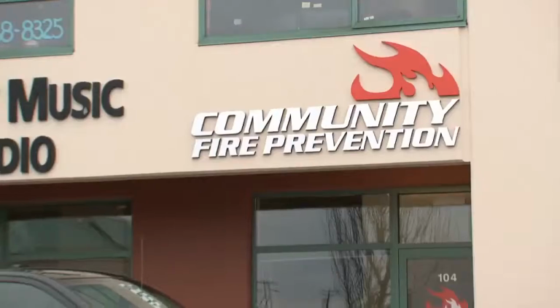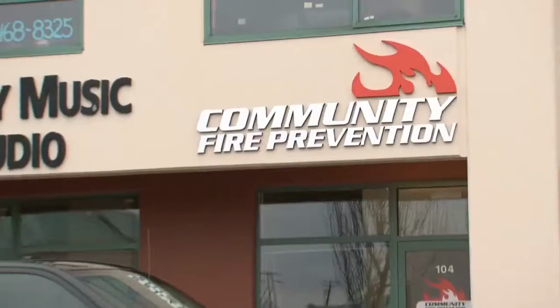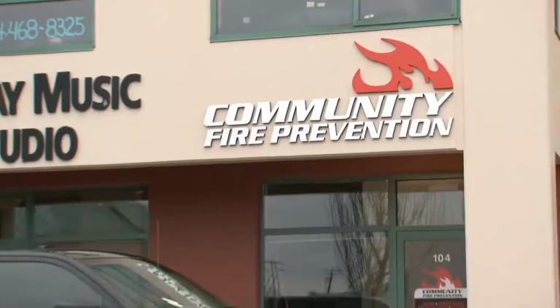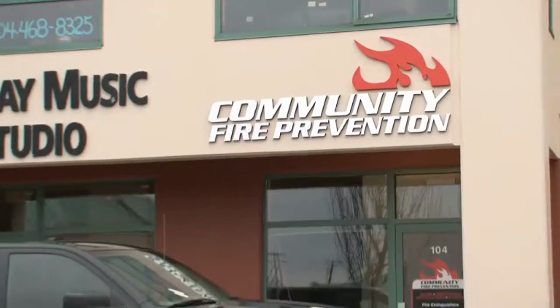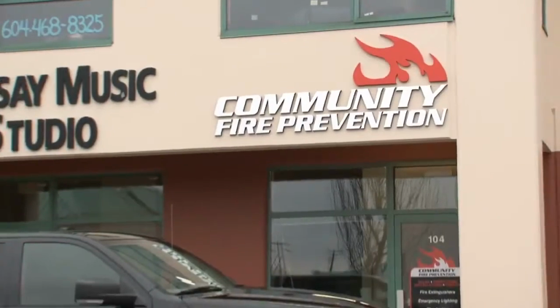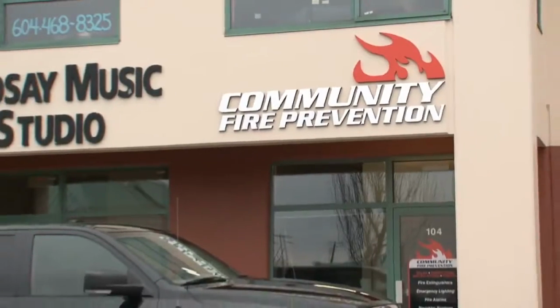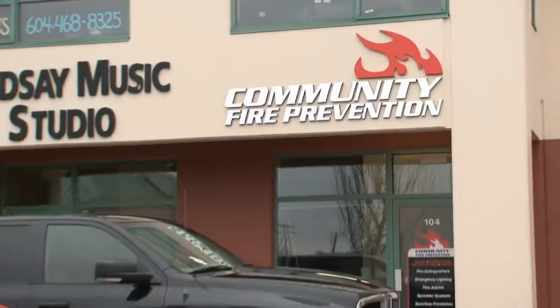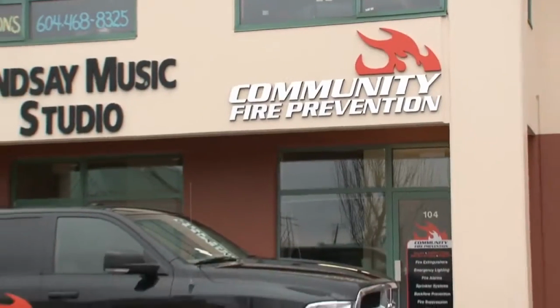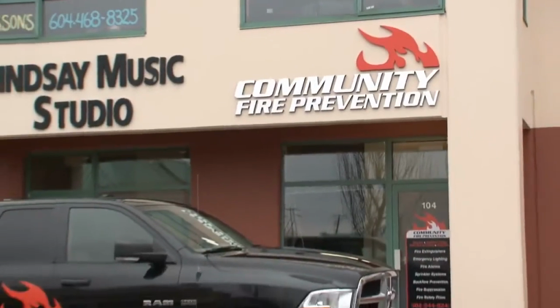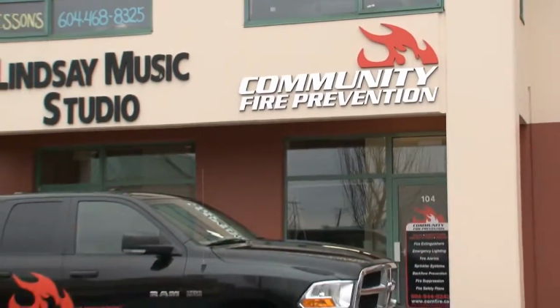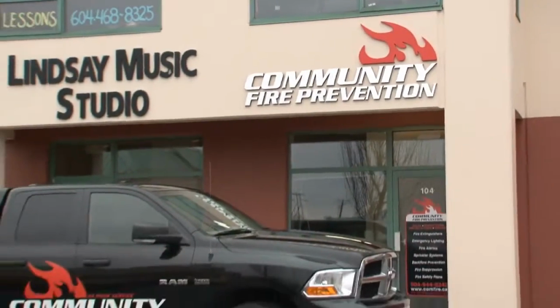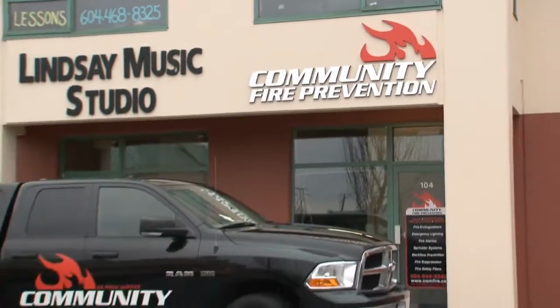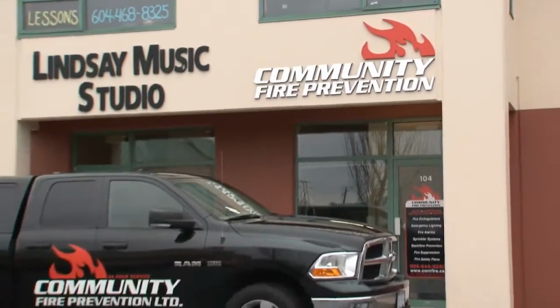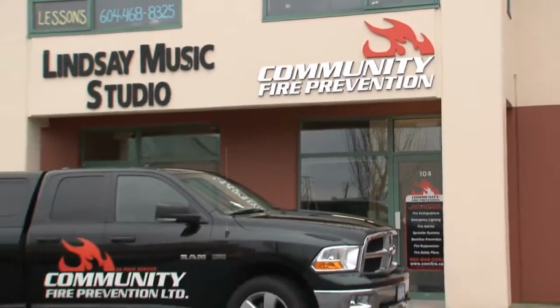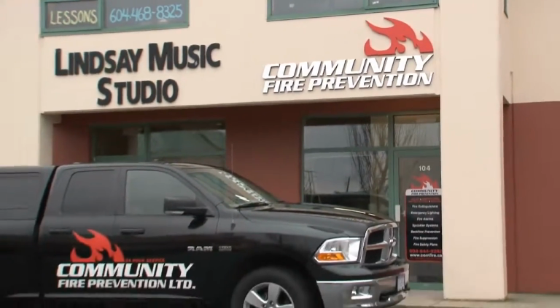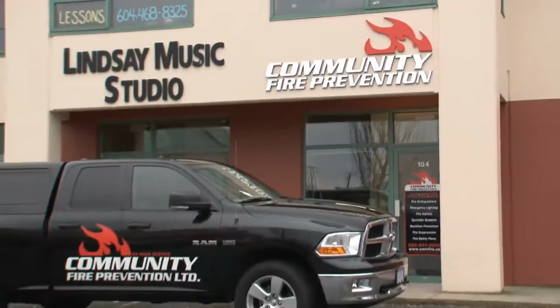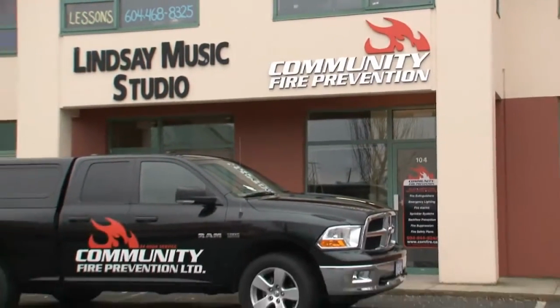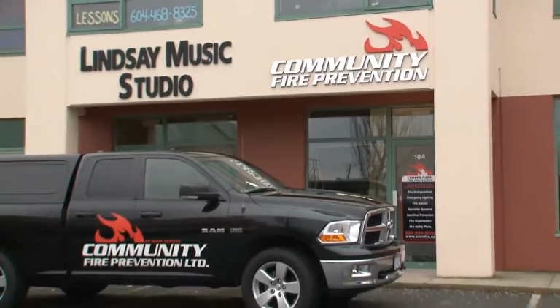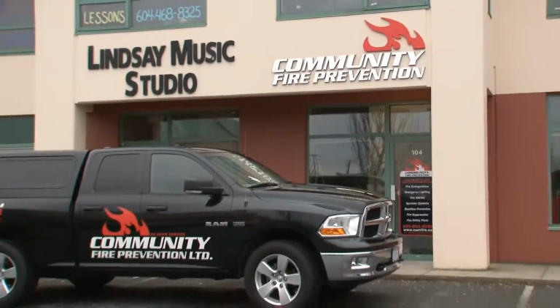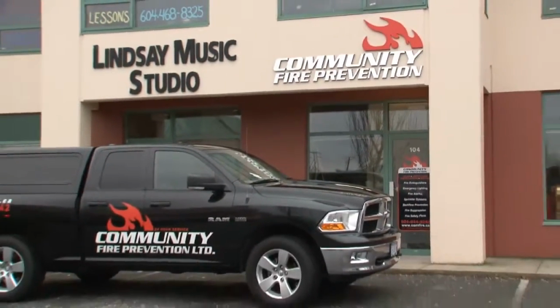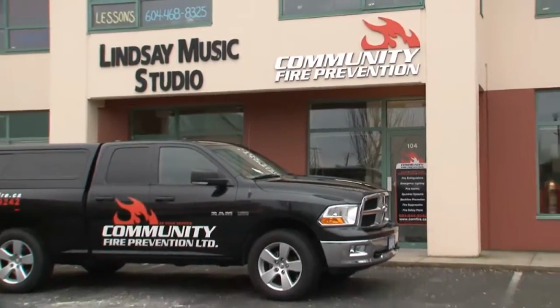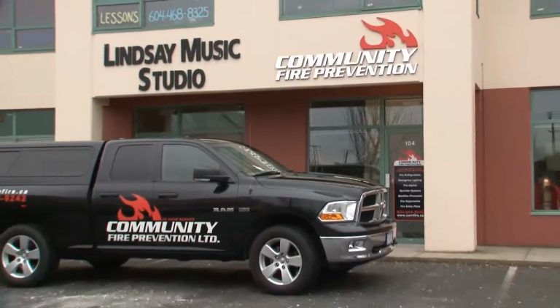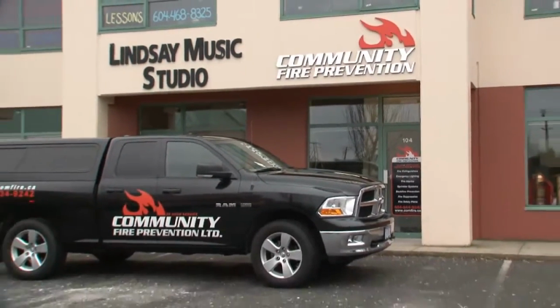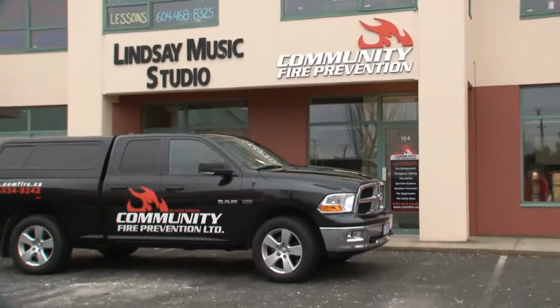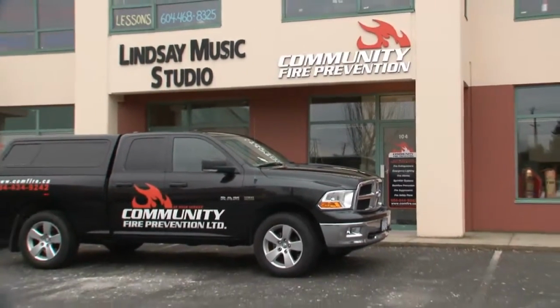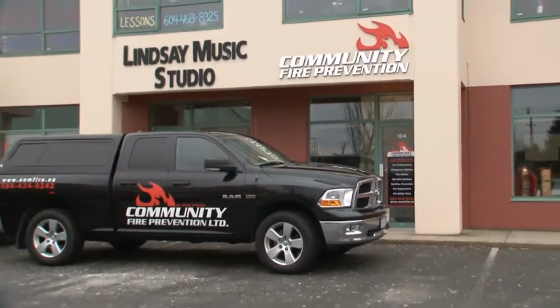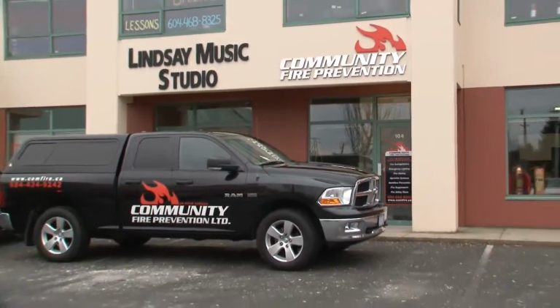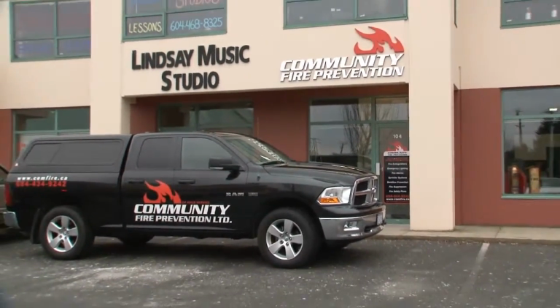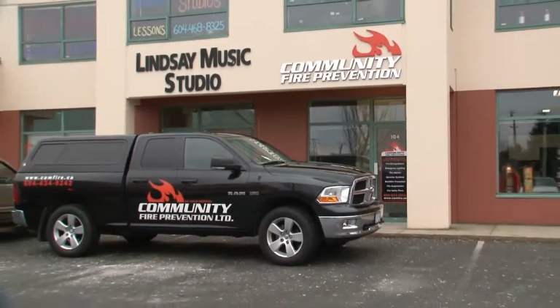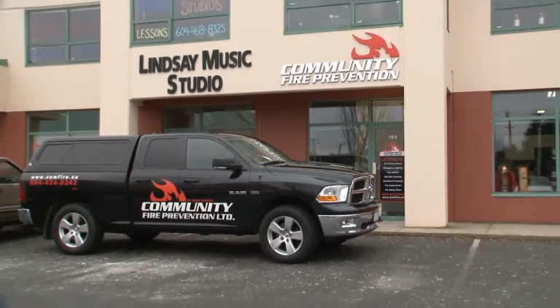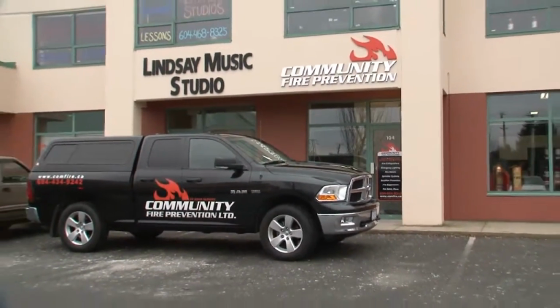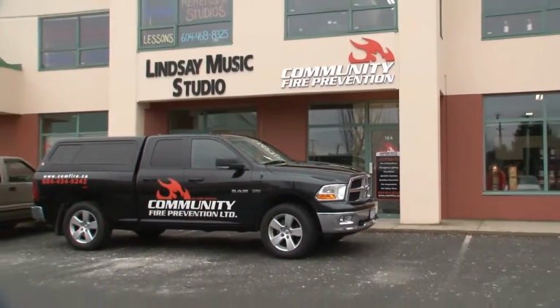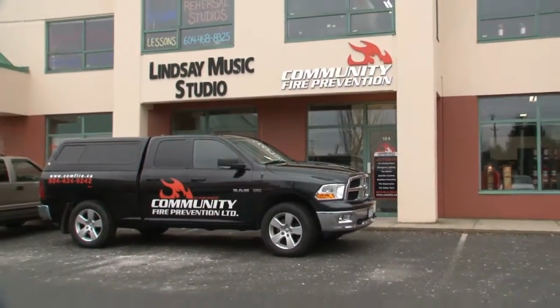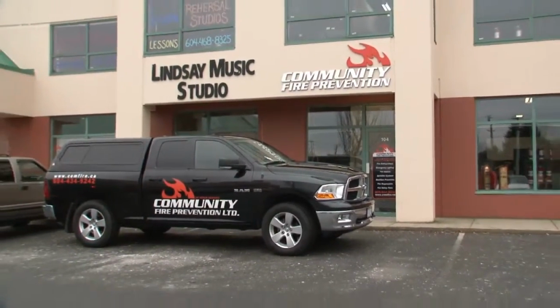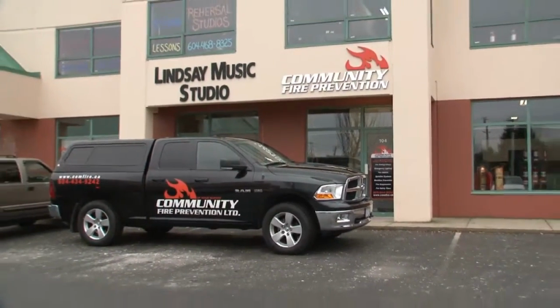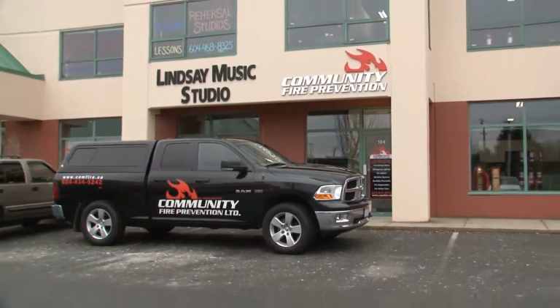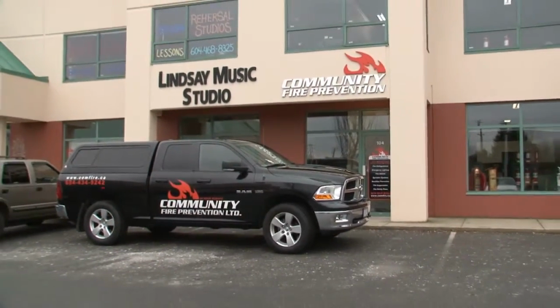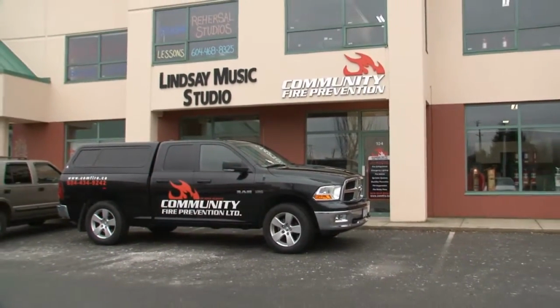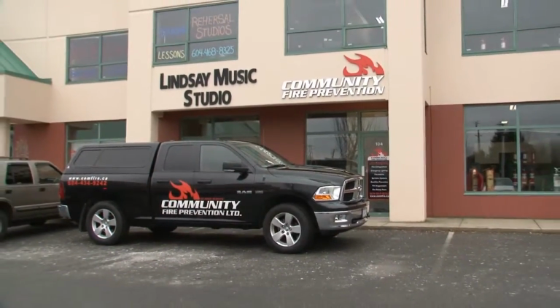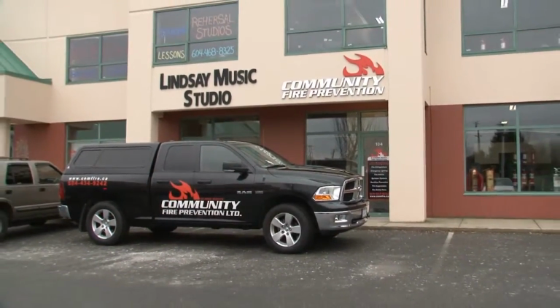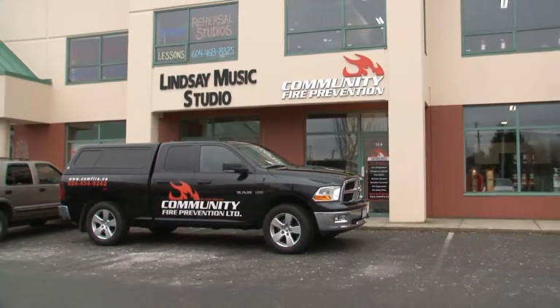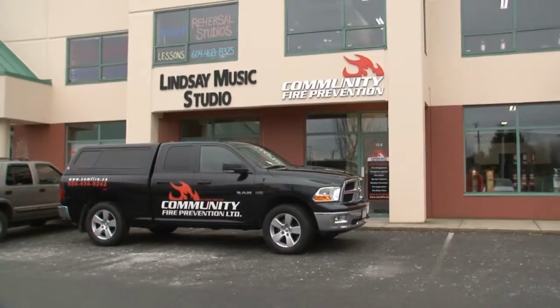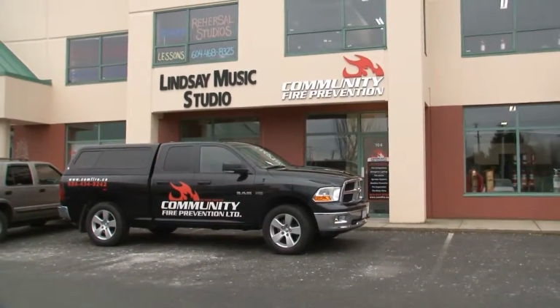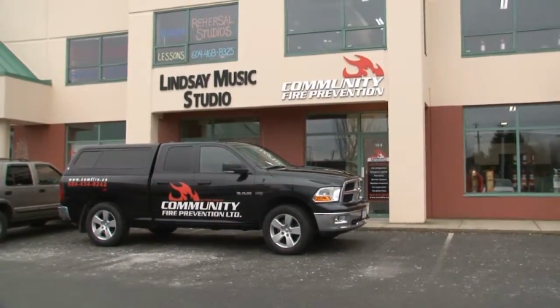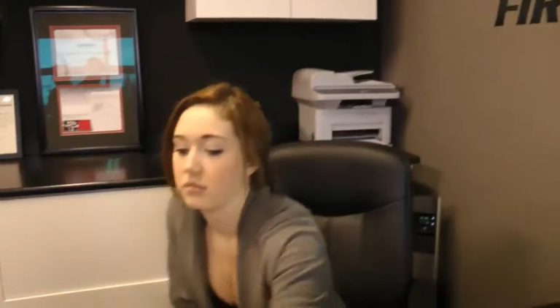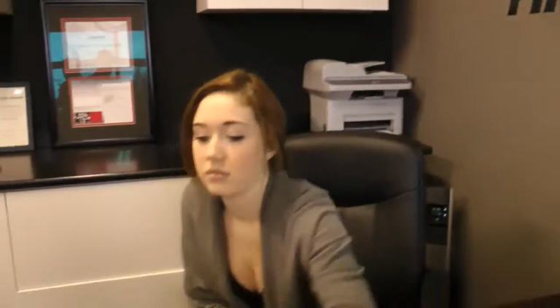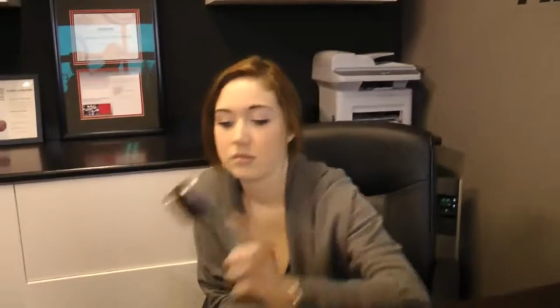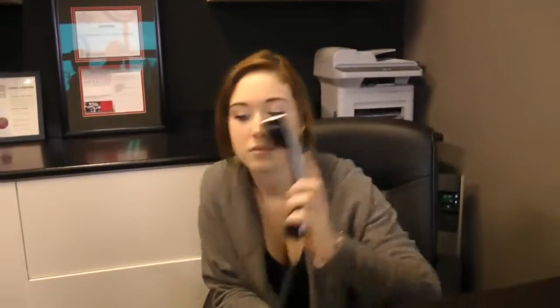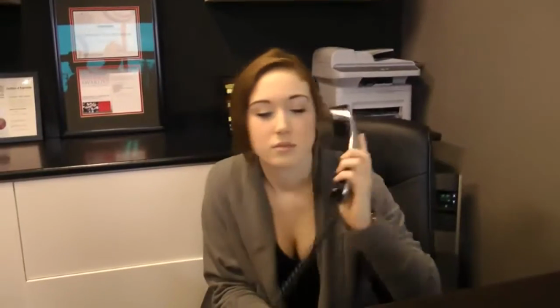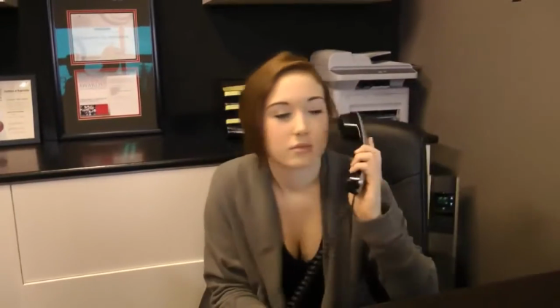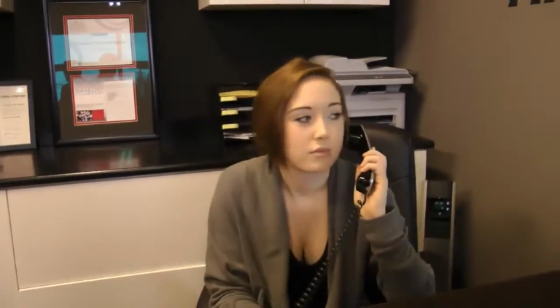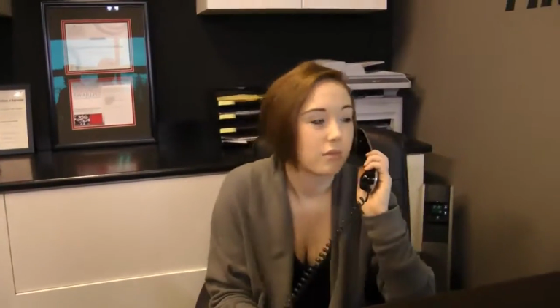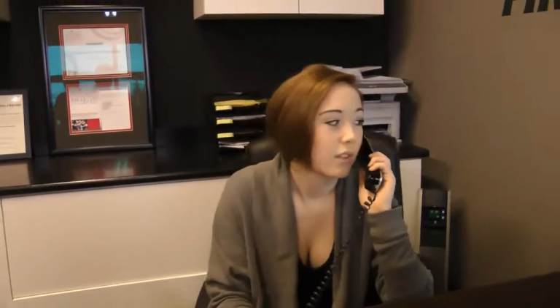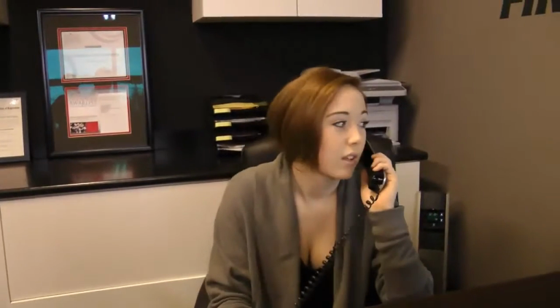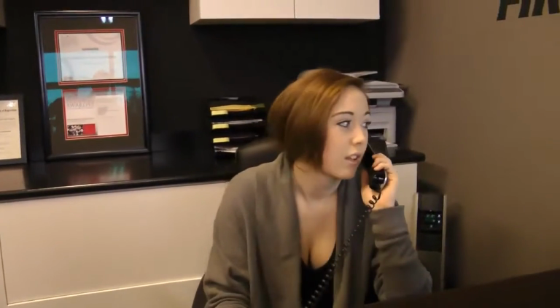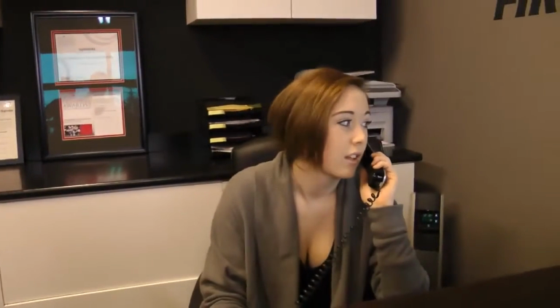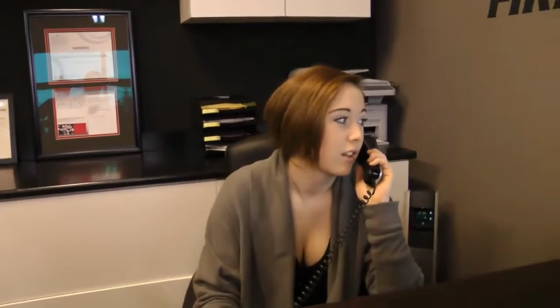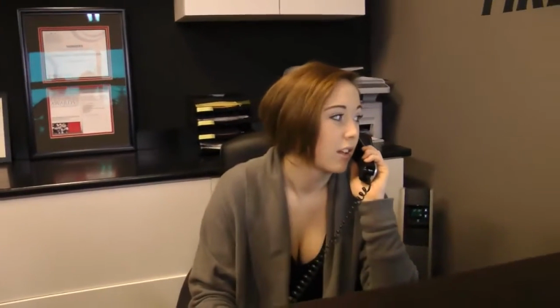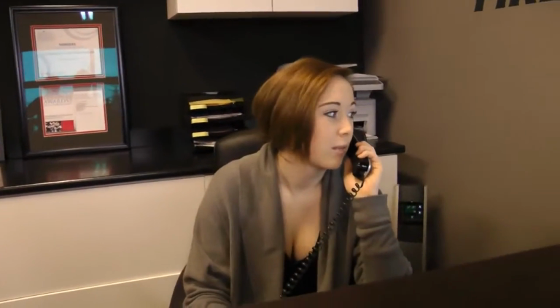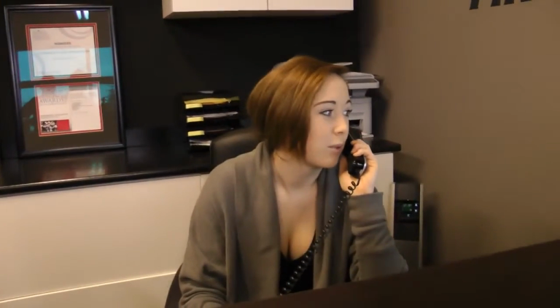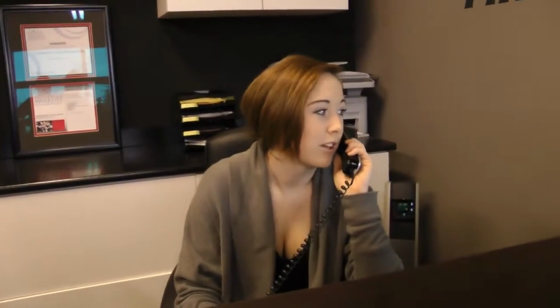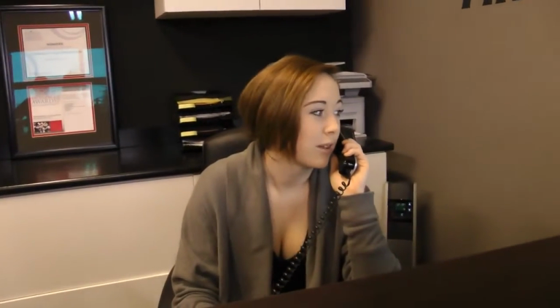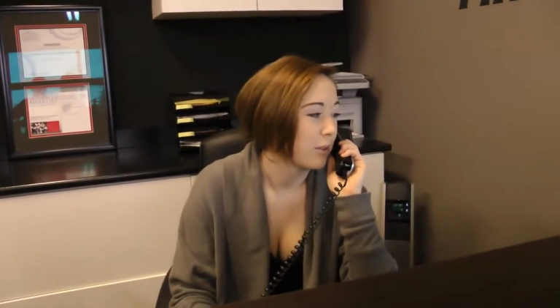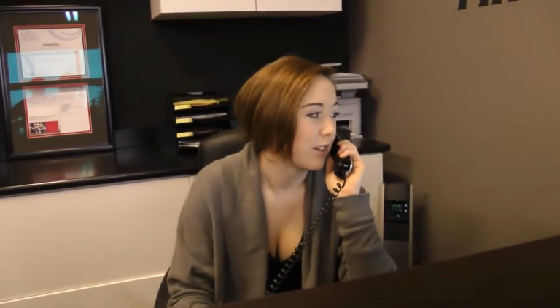Established in 1986, Community Fire Prevention has been servicing fire protection equipment in Vancouver's Lower Mainland for over 25 years.